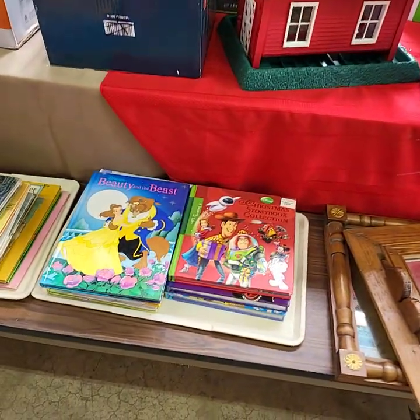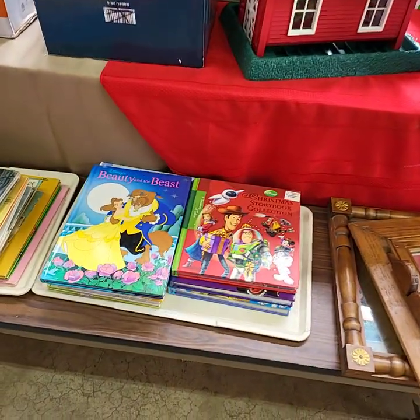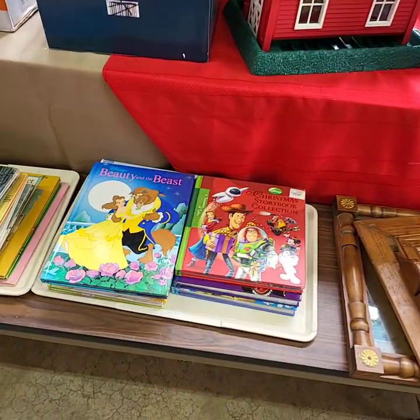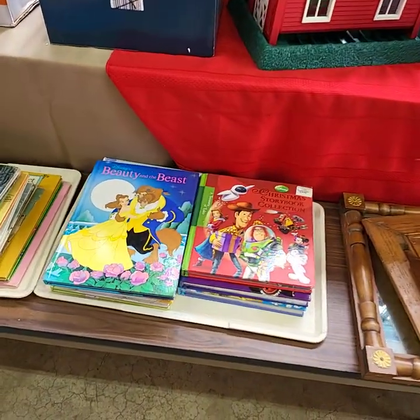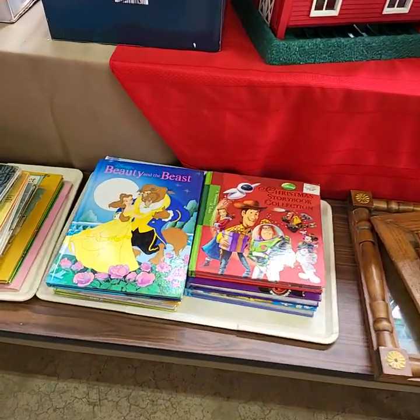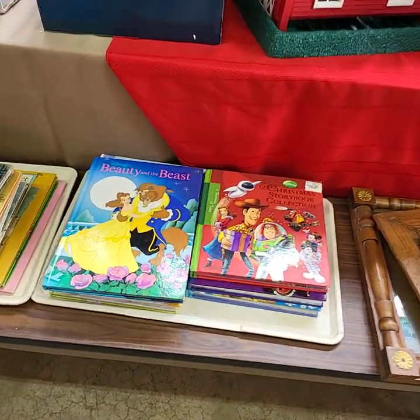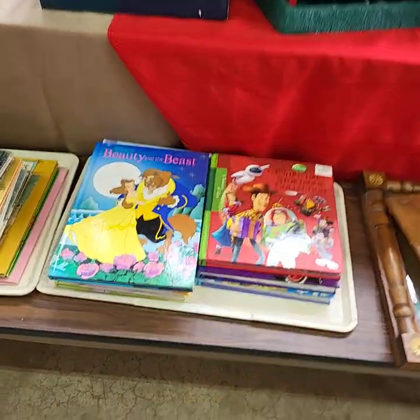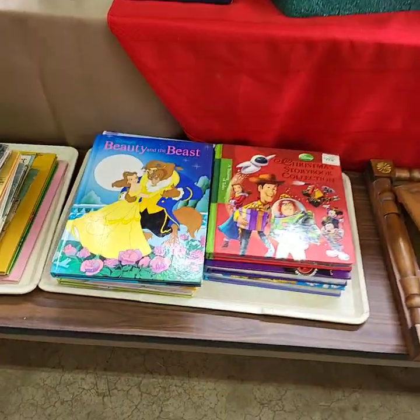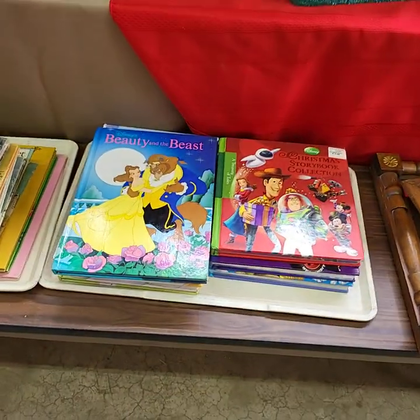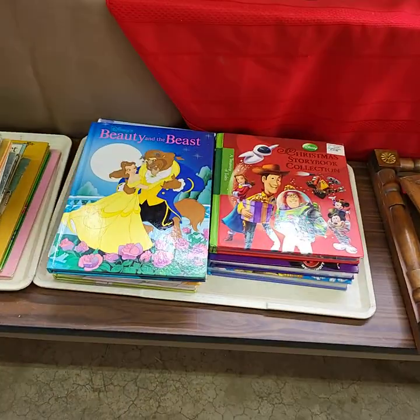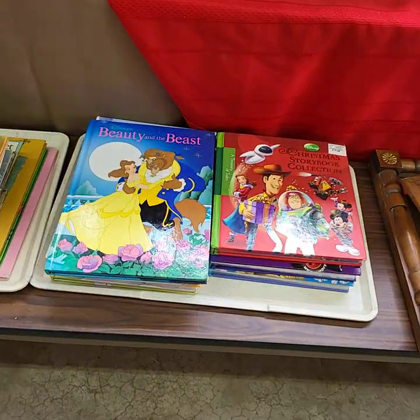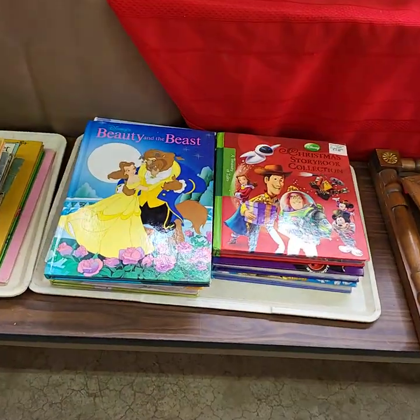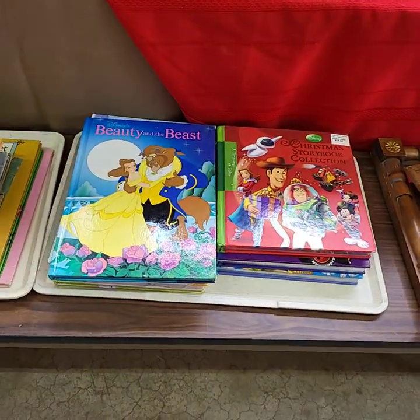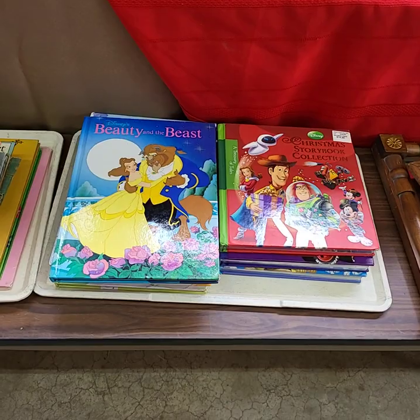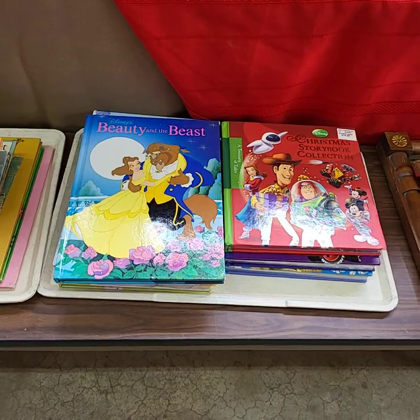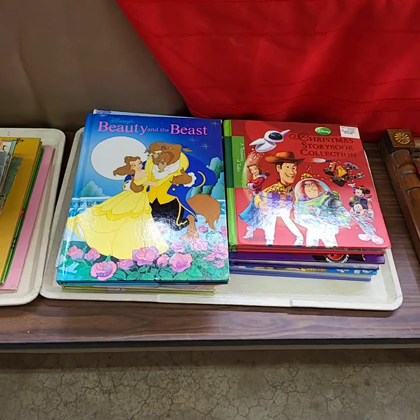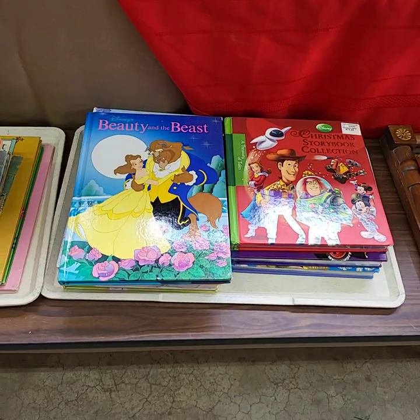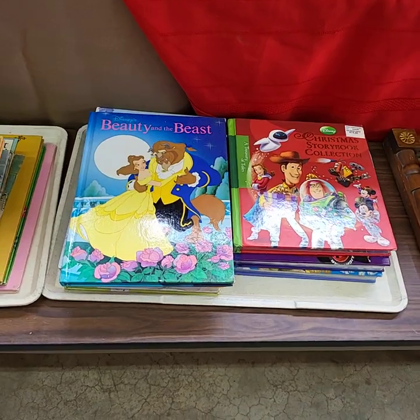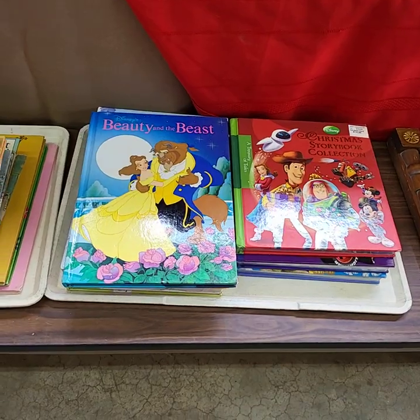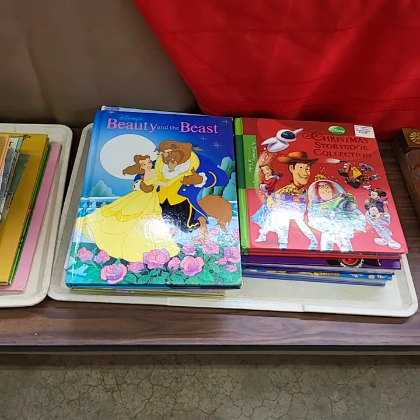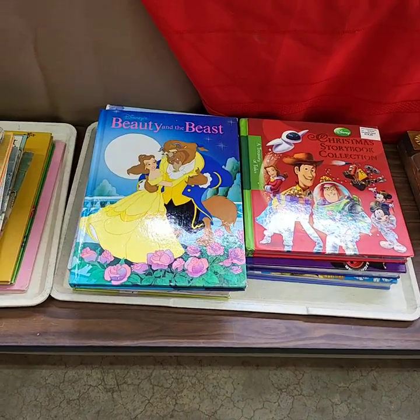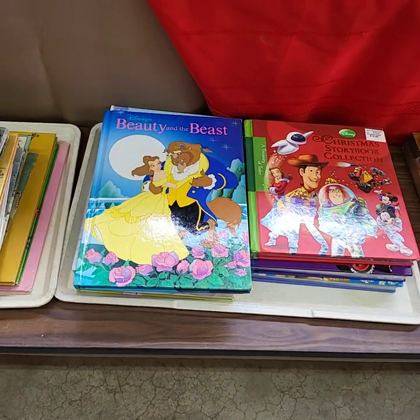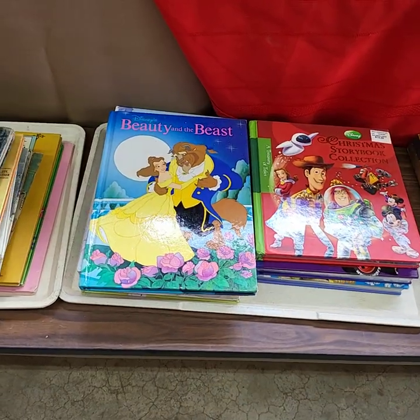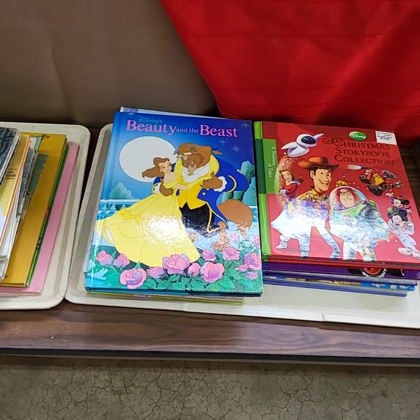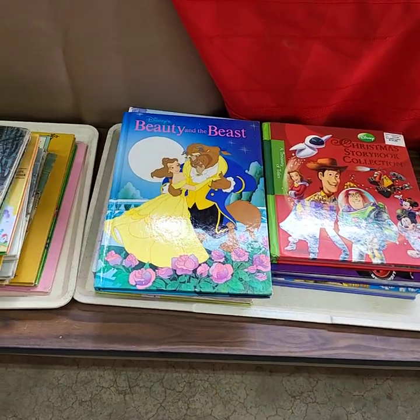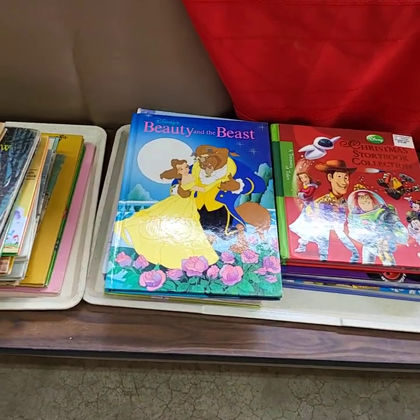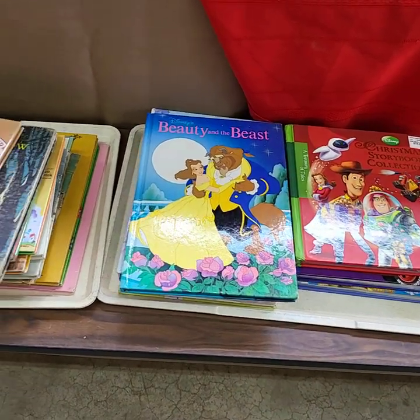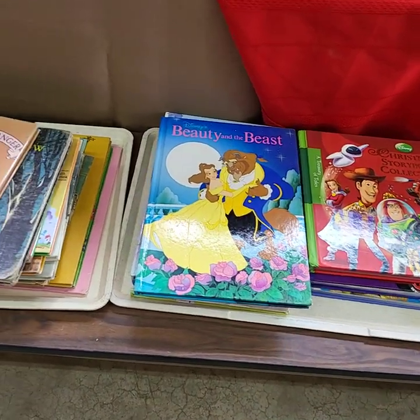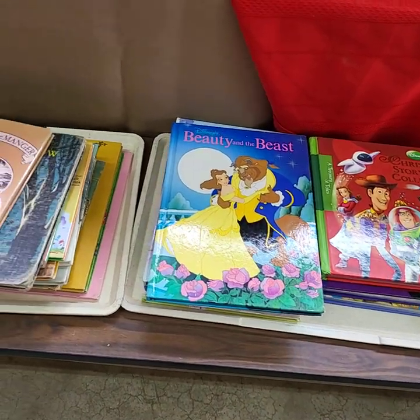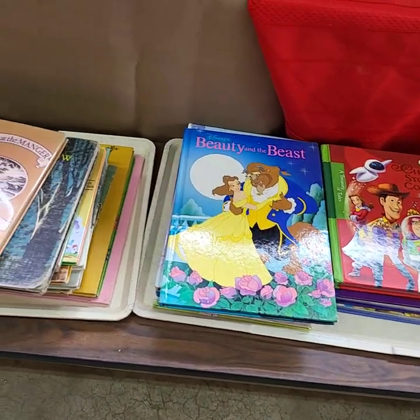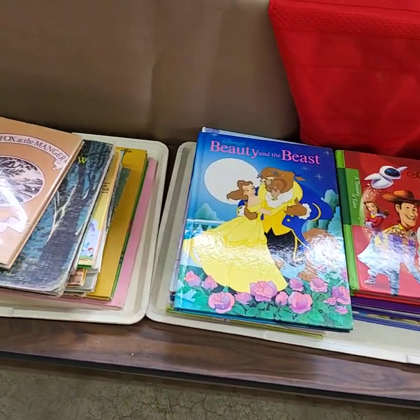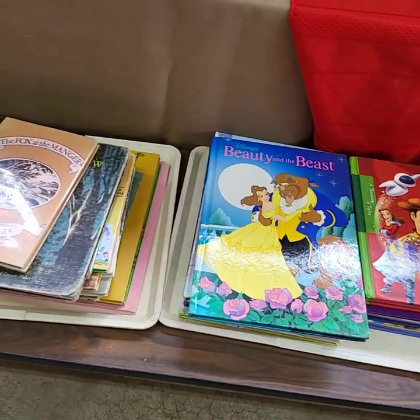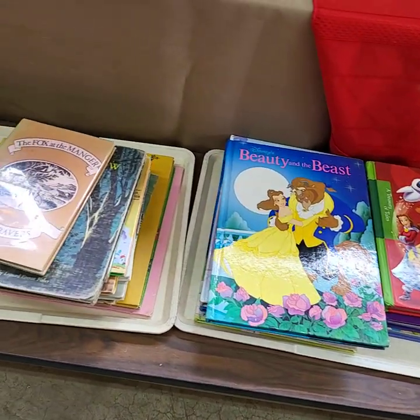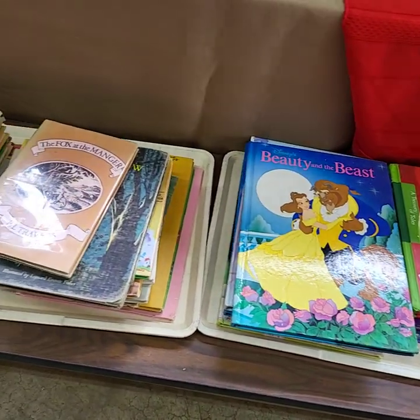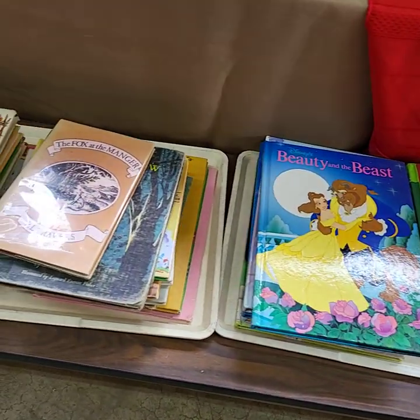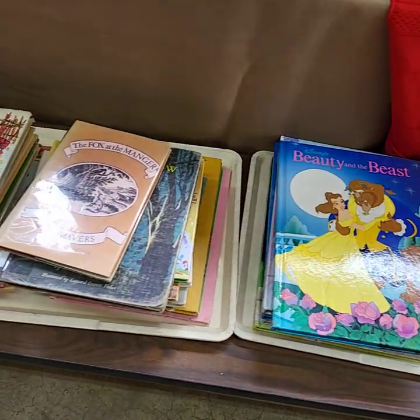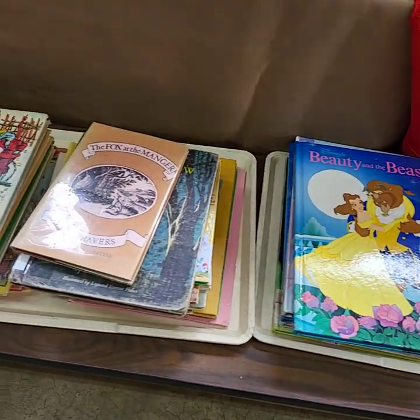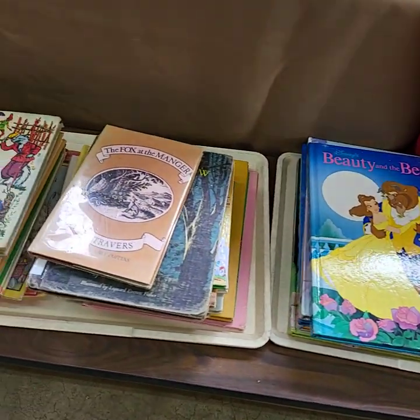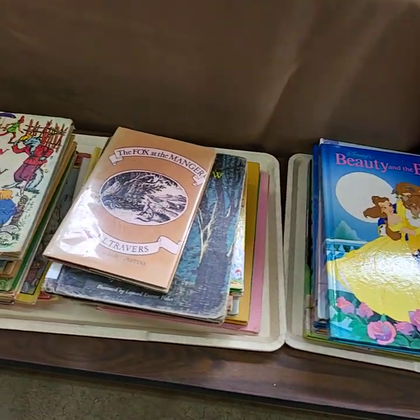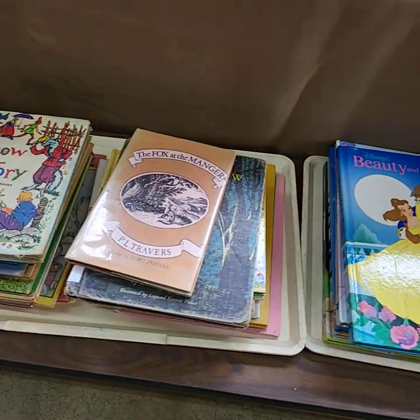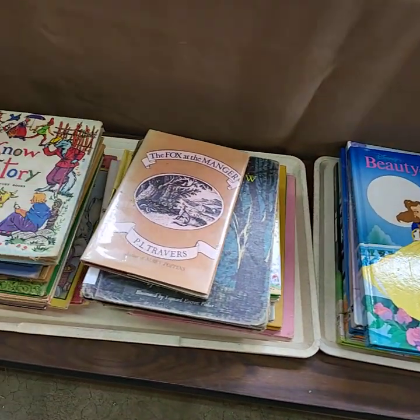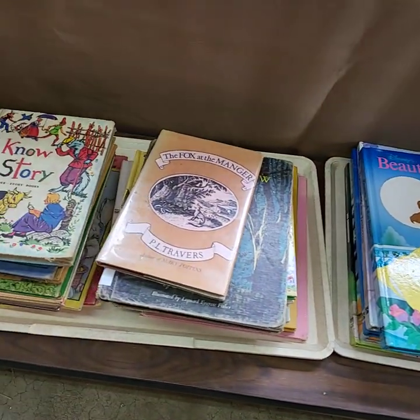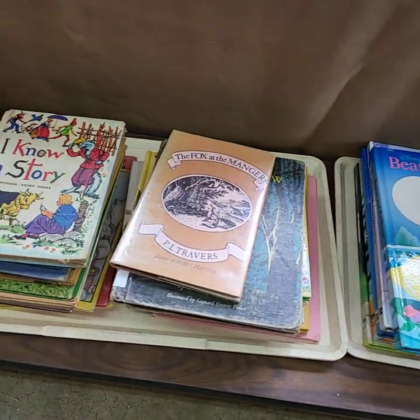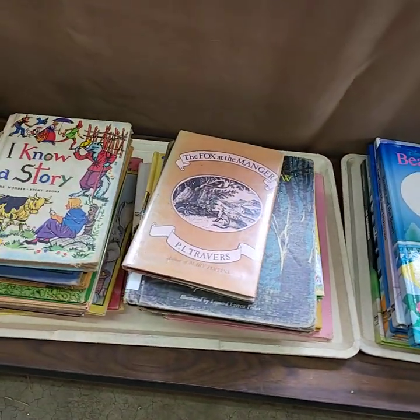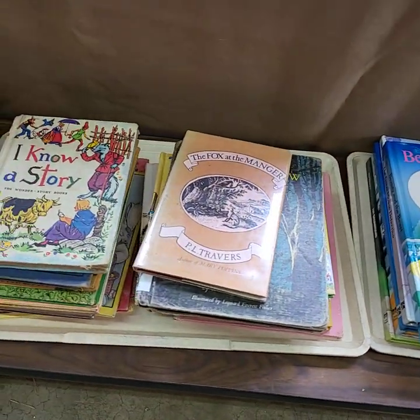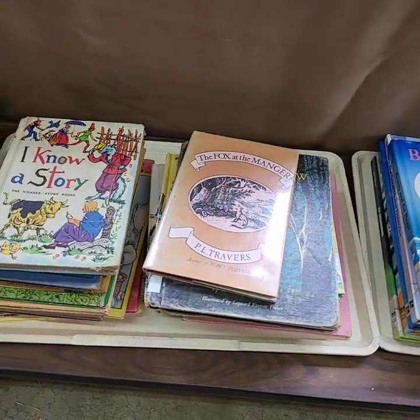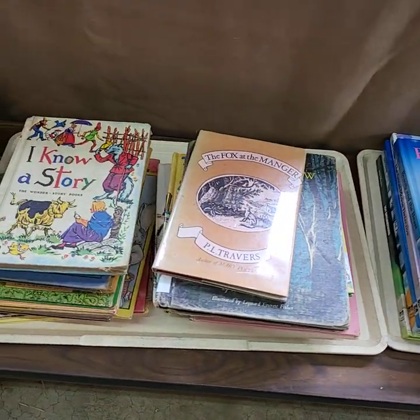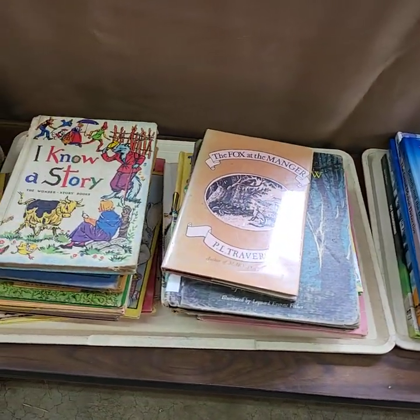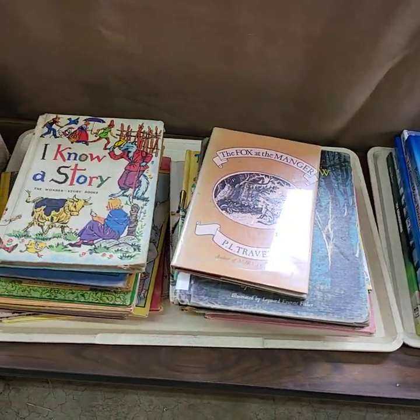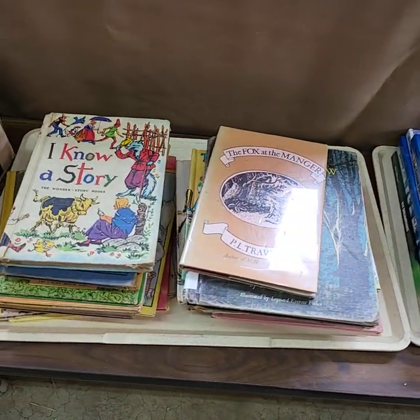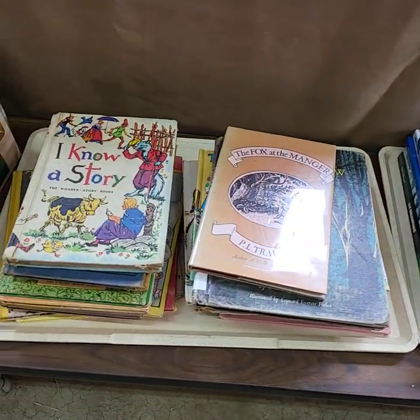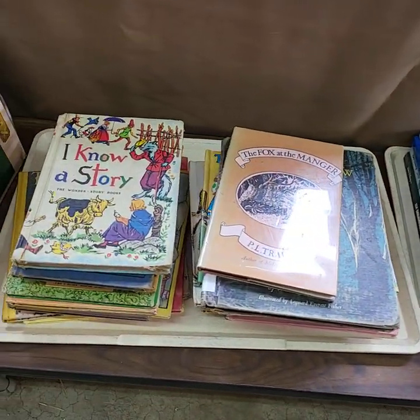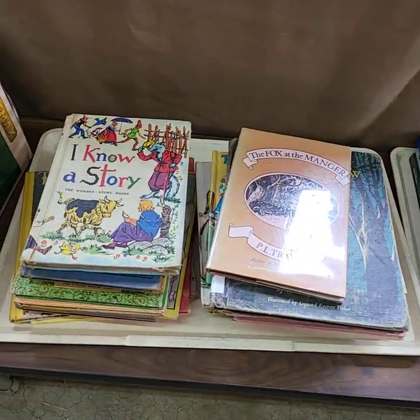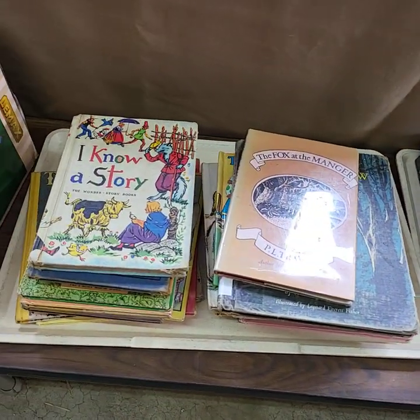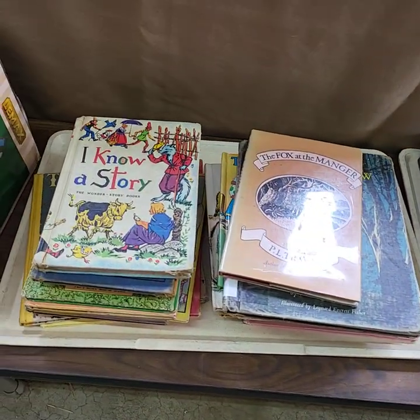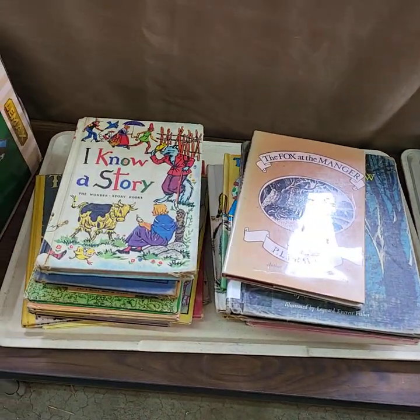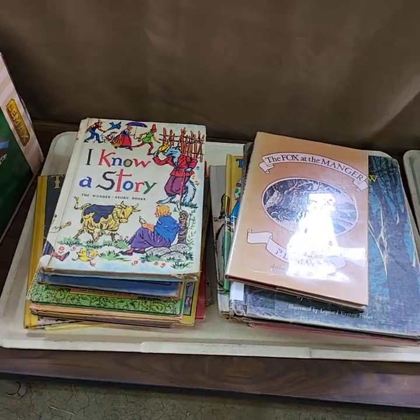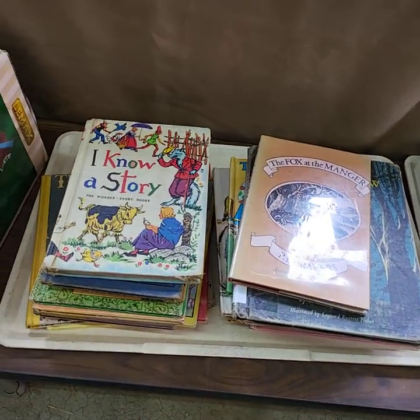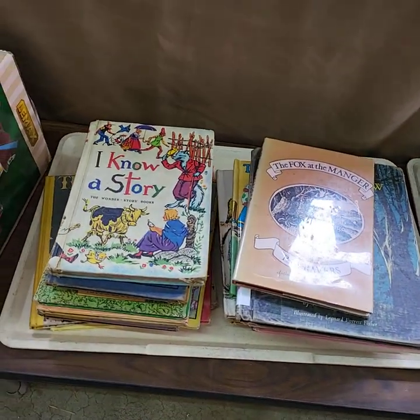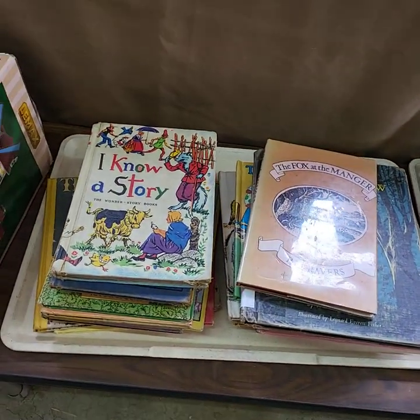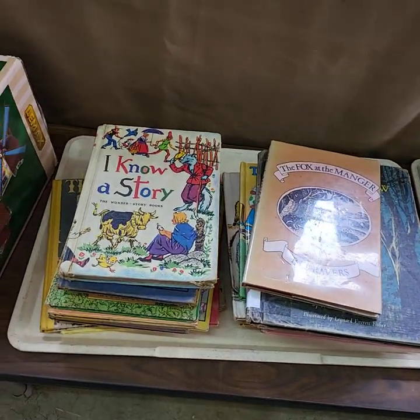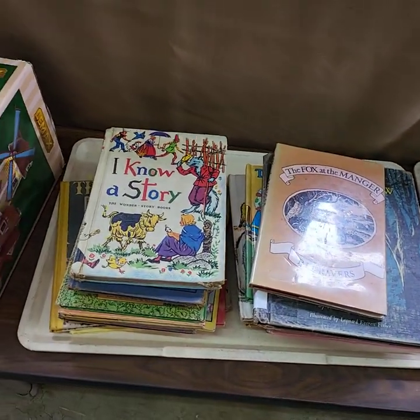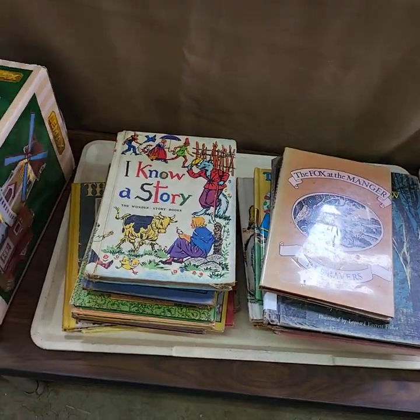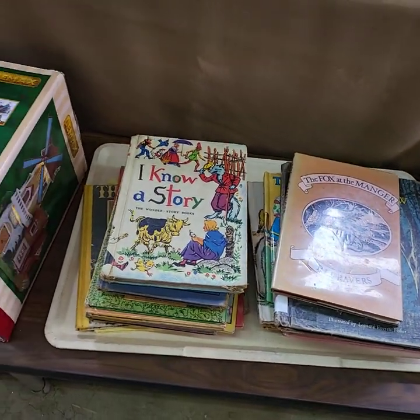Children's books today. Folks, if it's on a tray, it'll be sold as a tray full, unless otherwise noted.